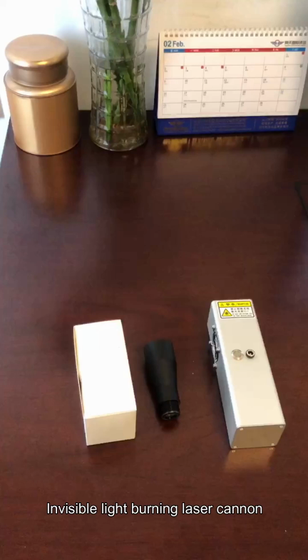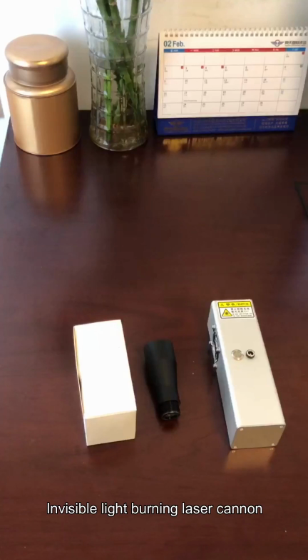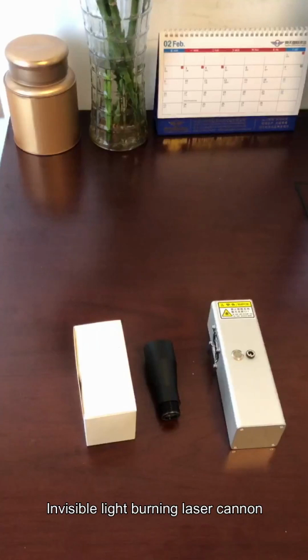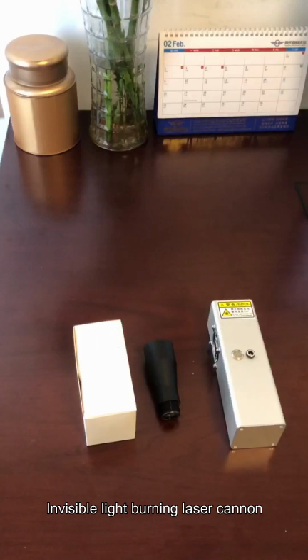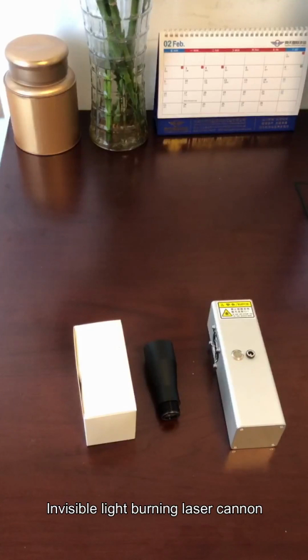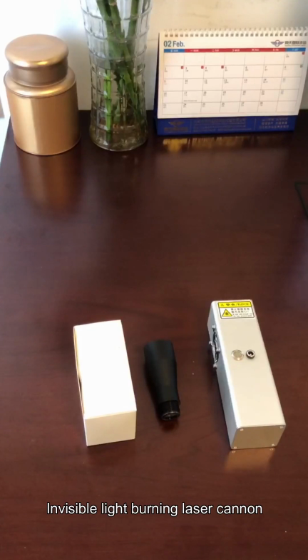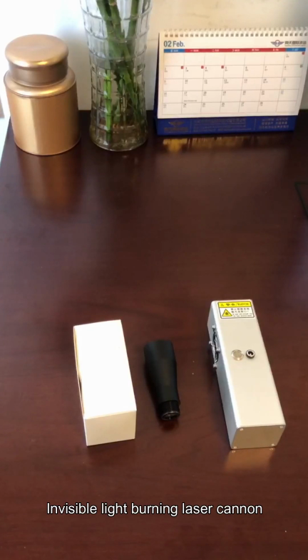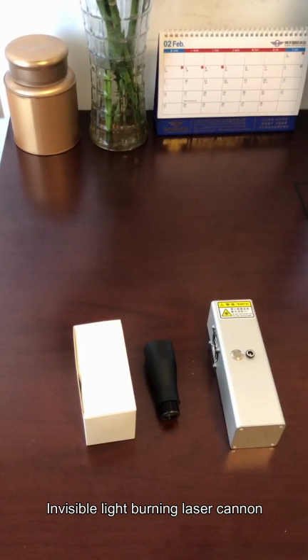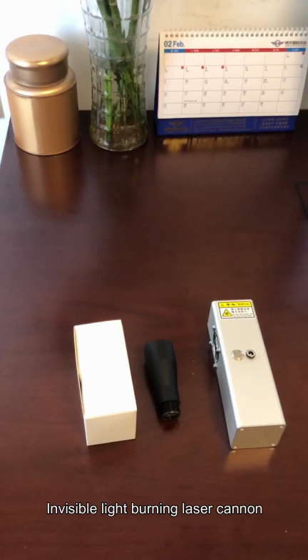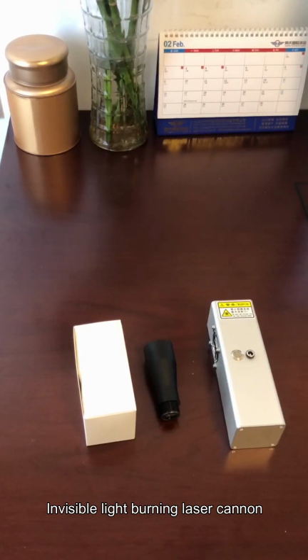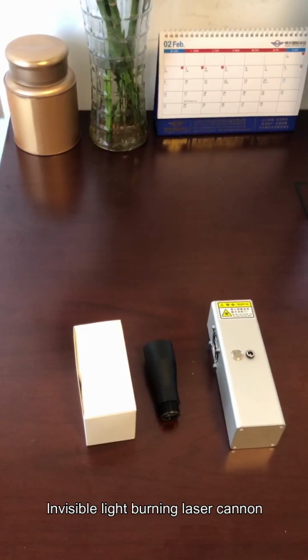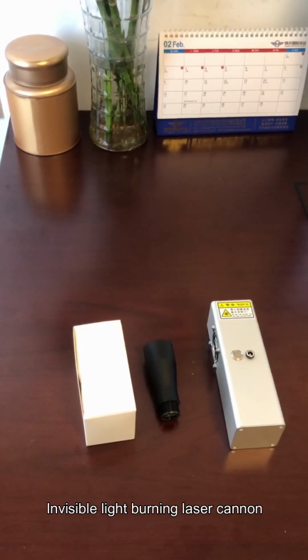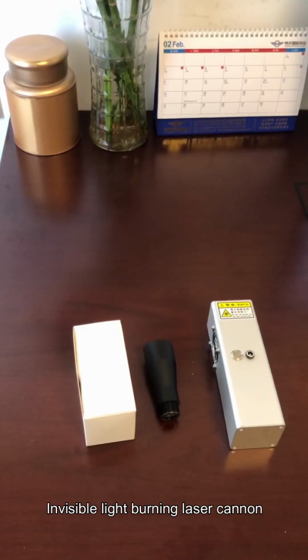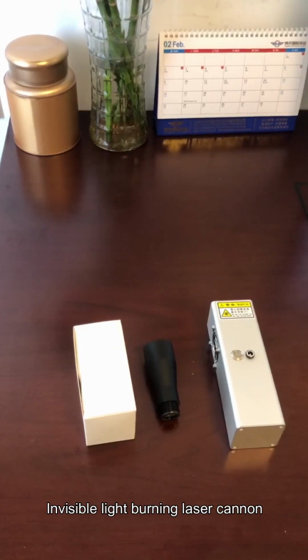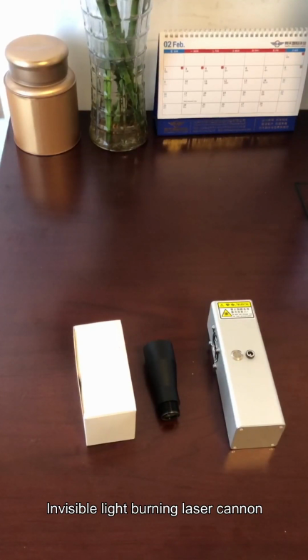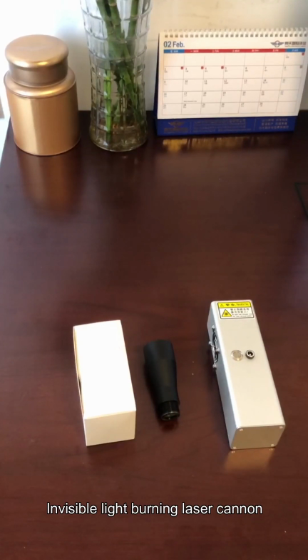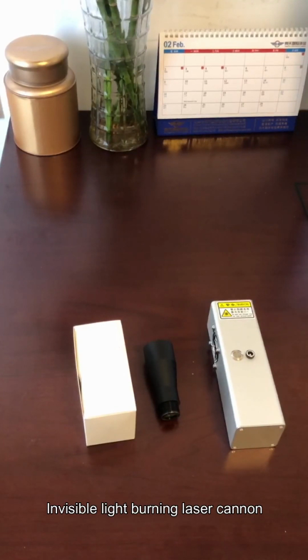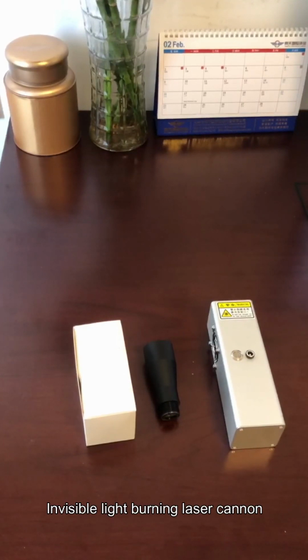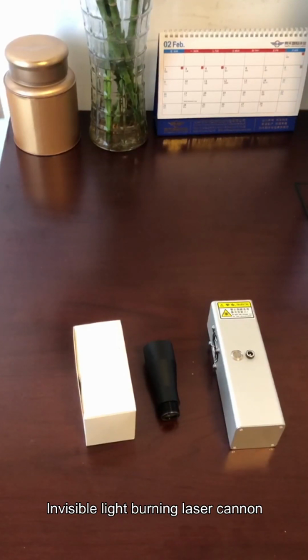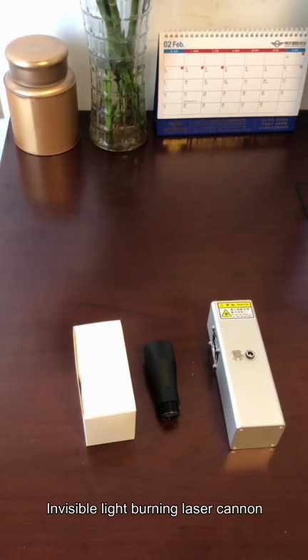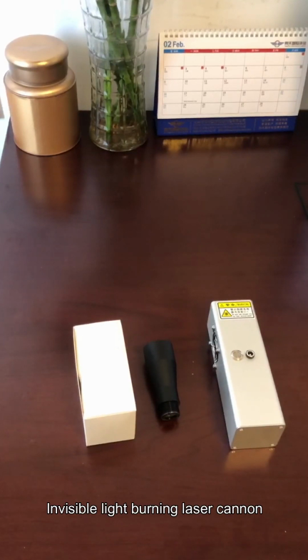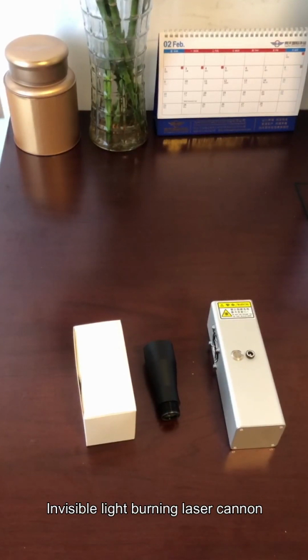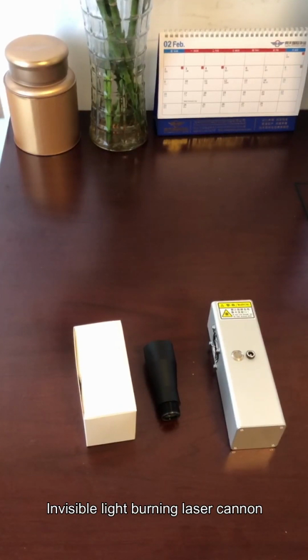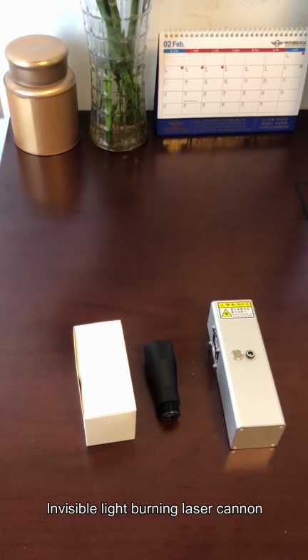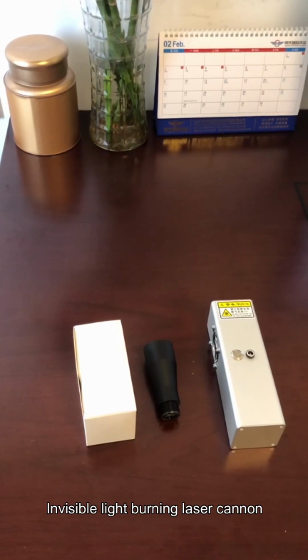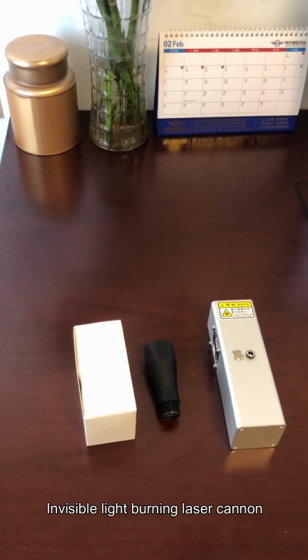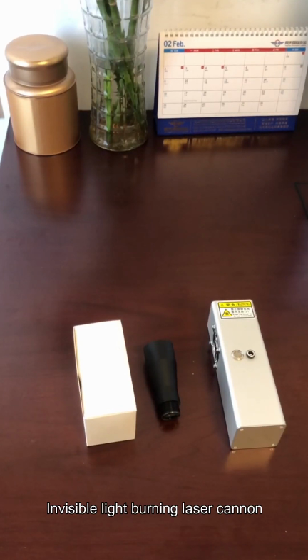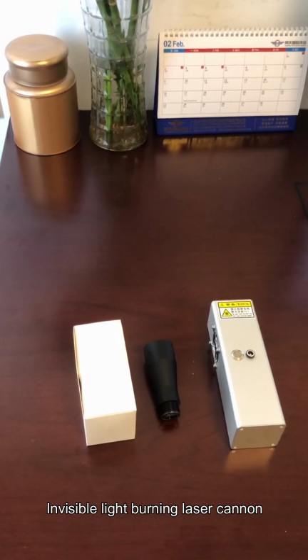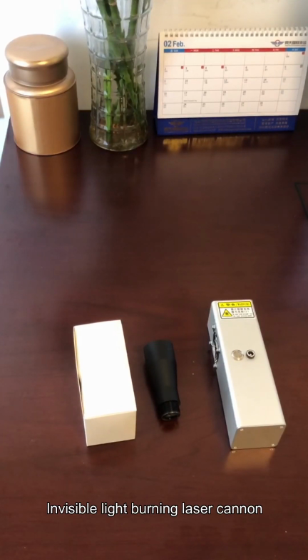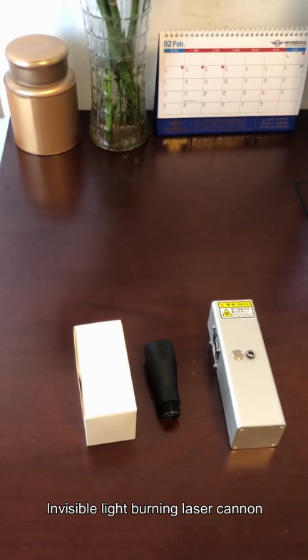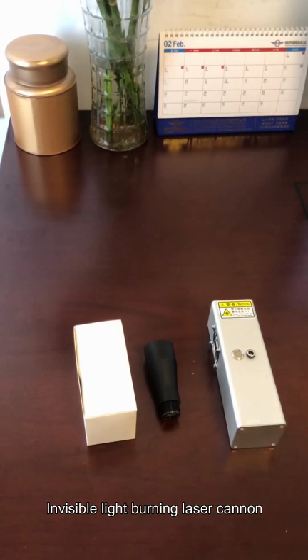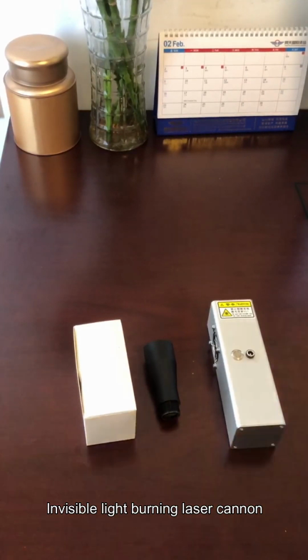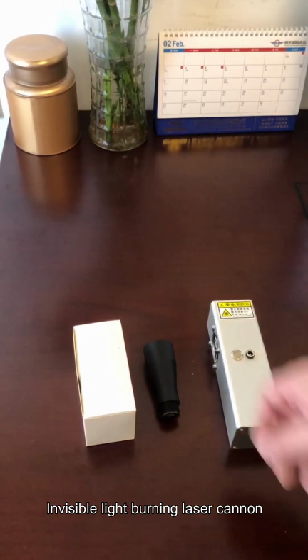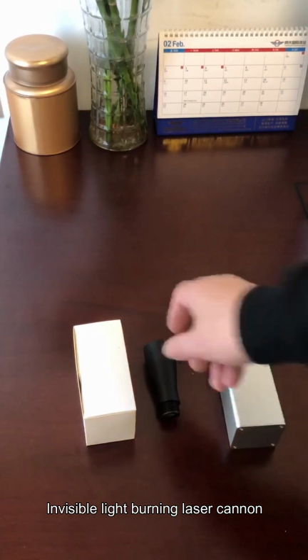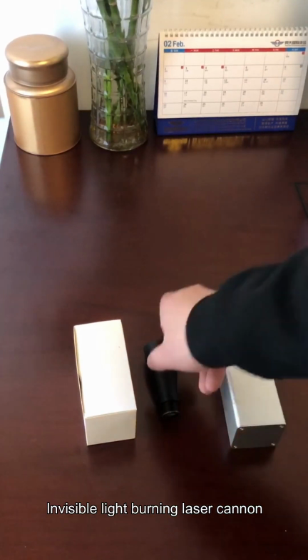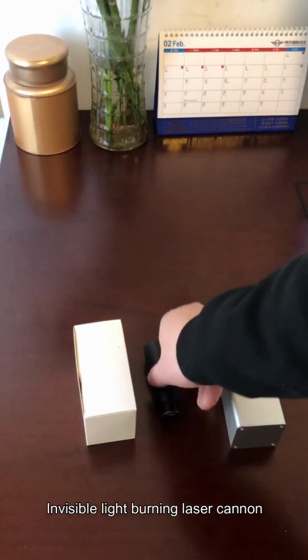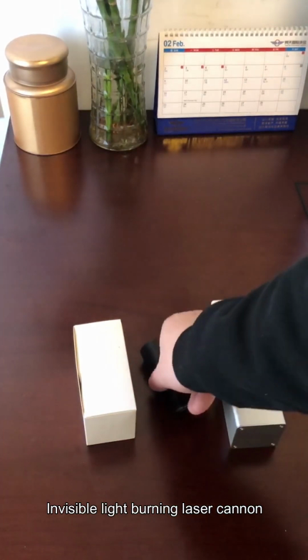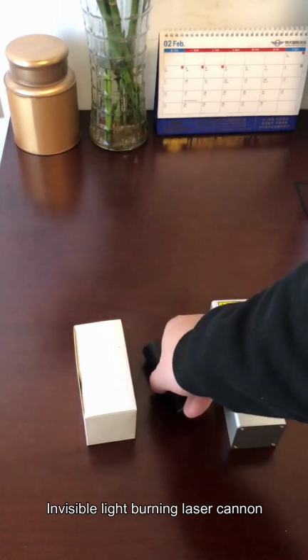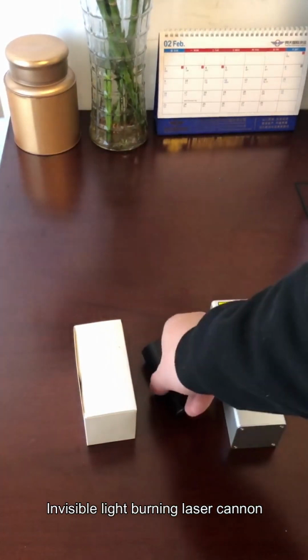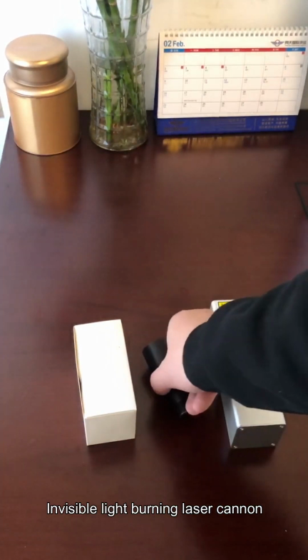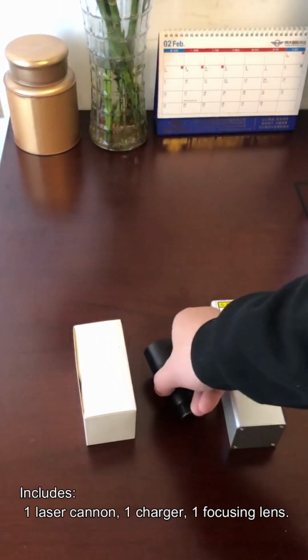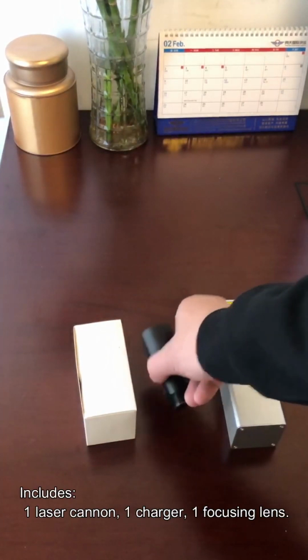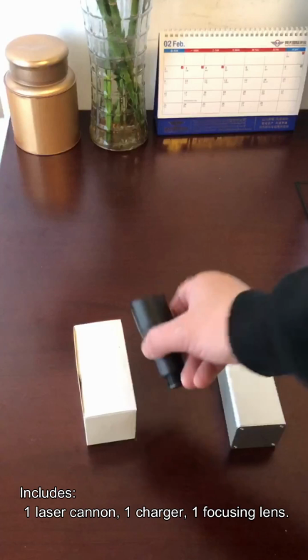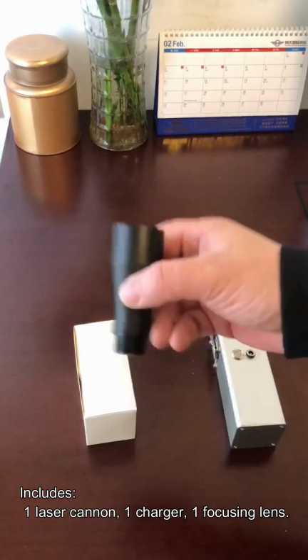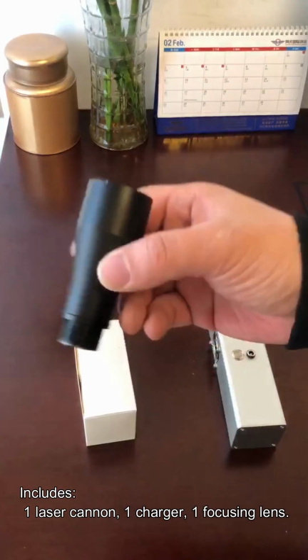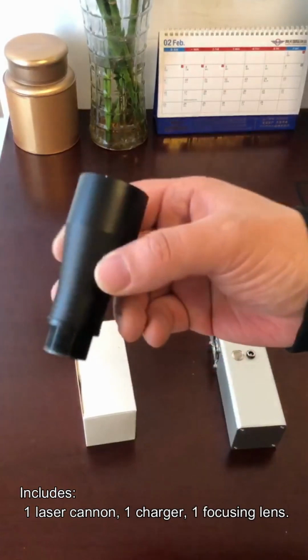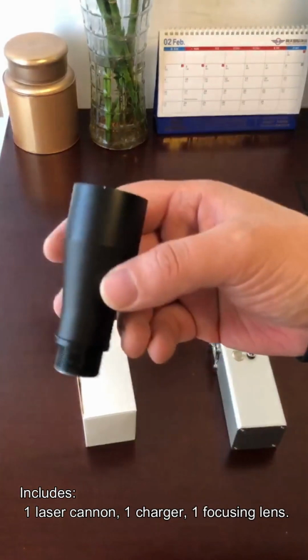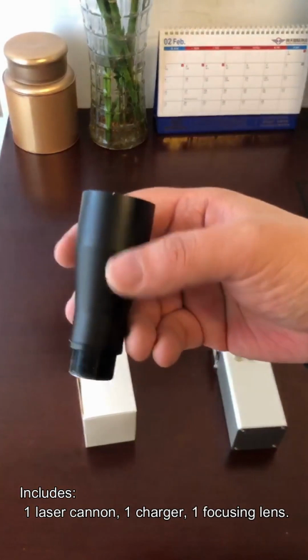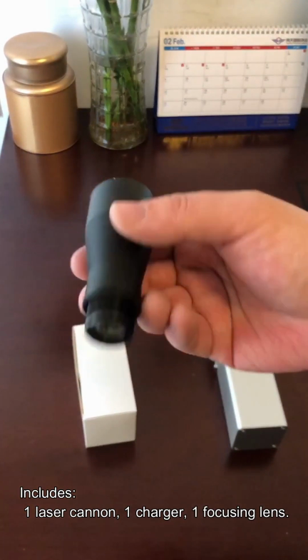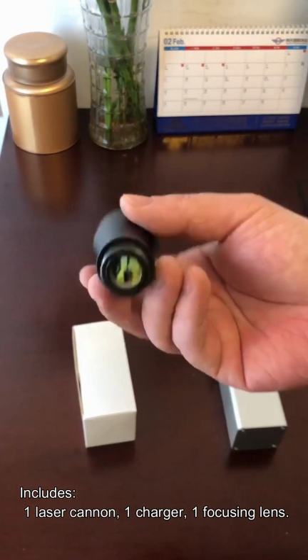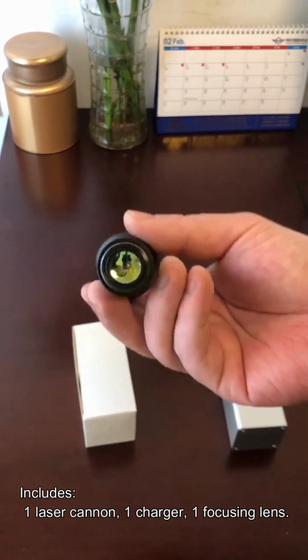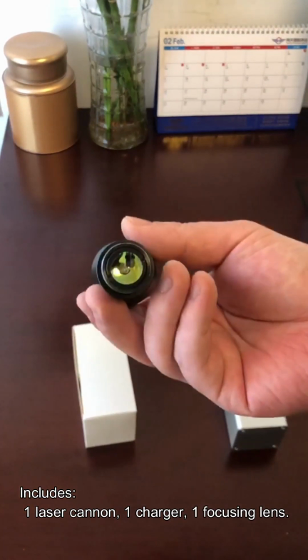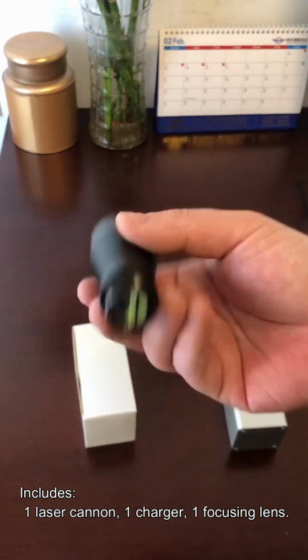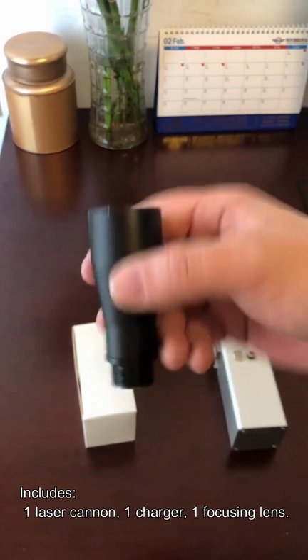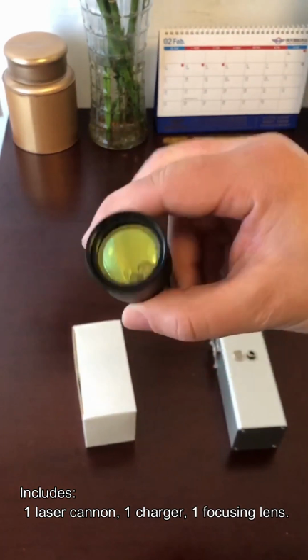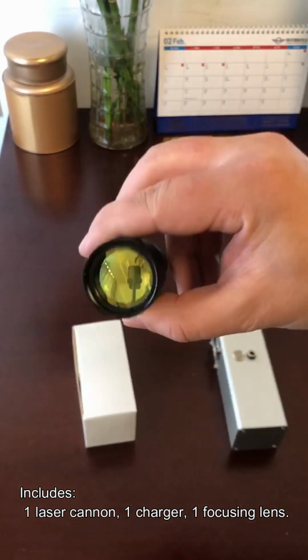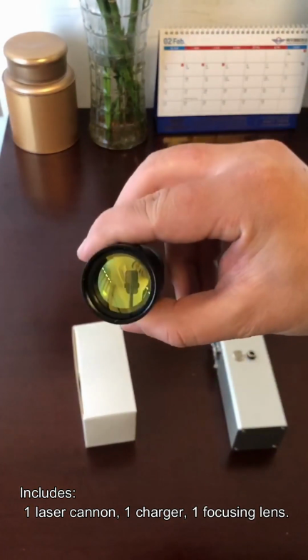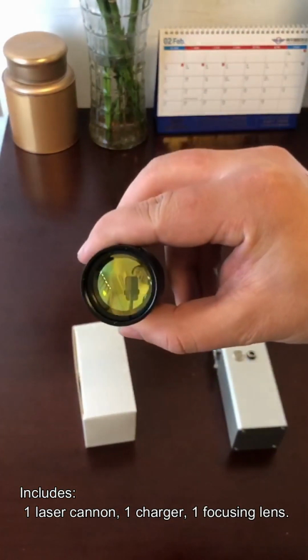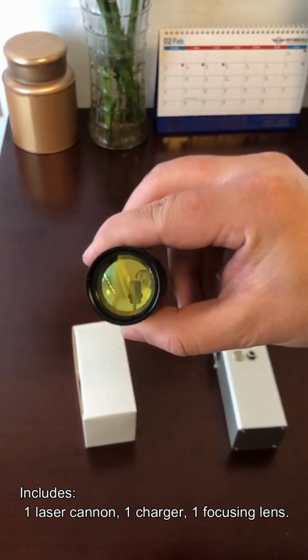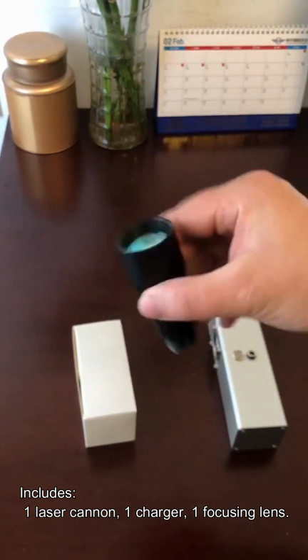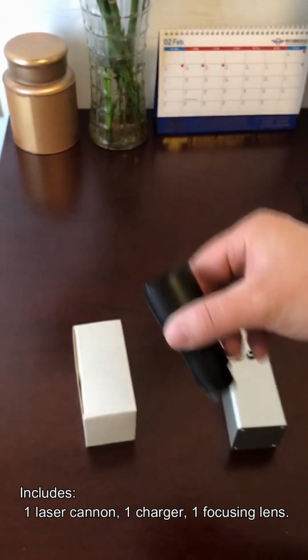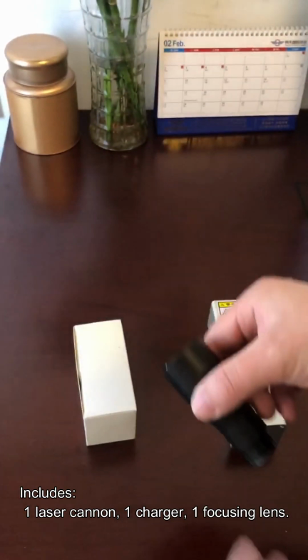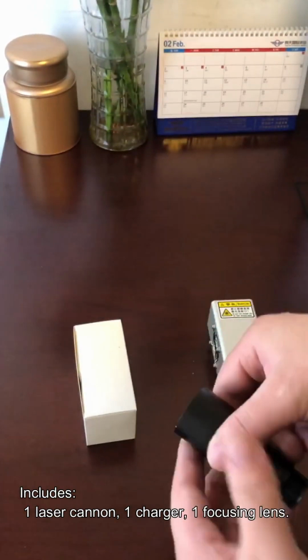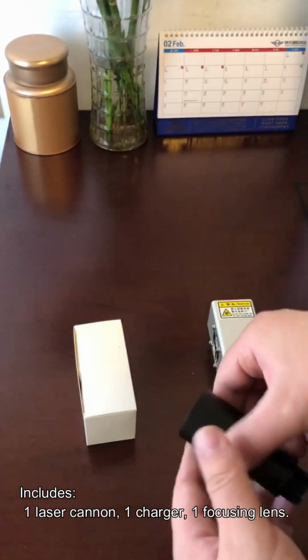Invisible light burning laser includes one laser cannon, one charger, one focusing lens.